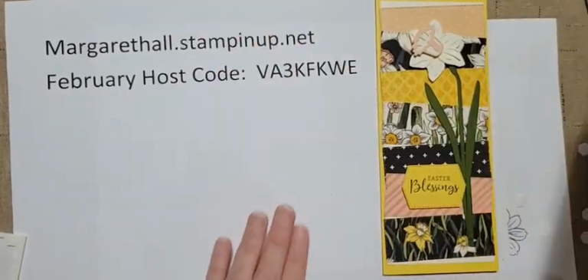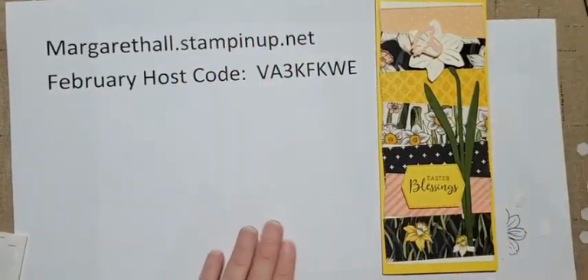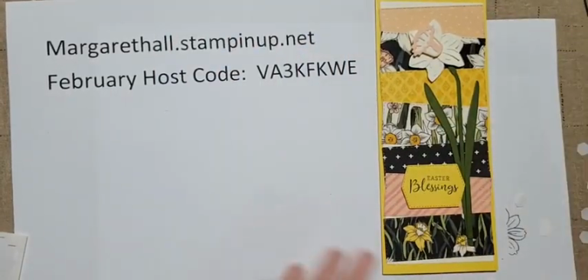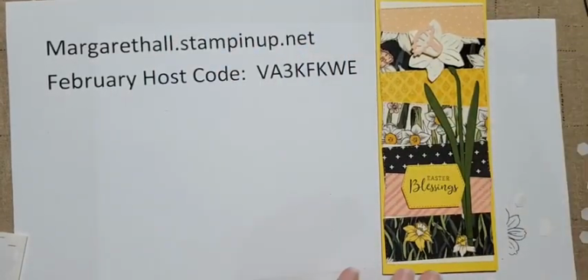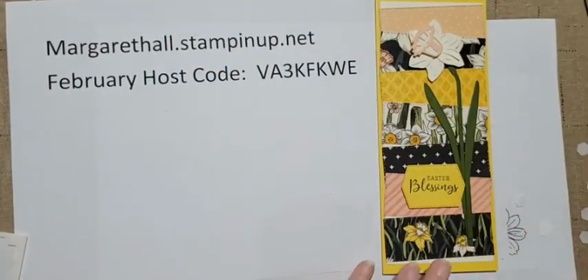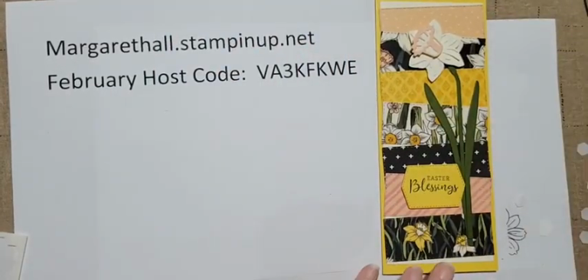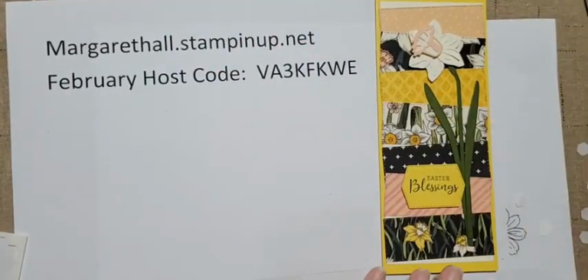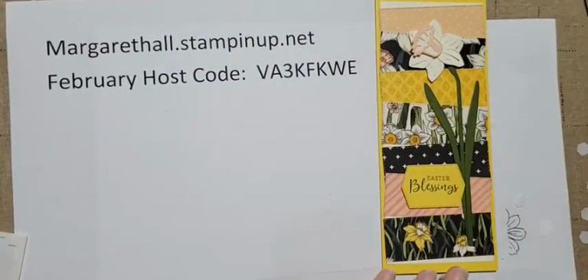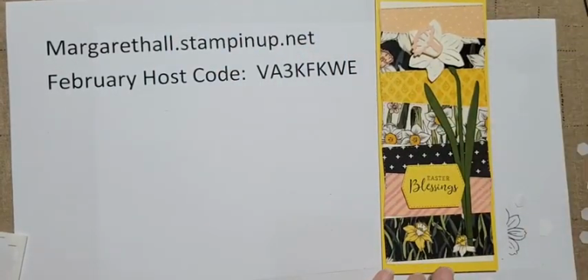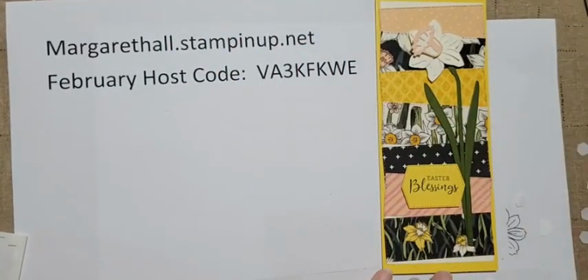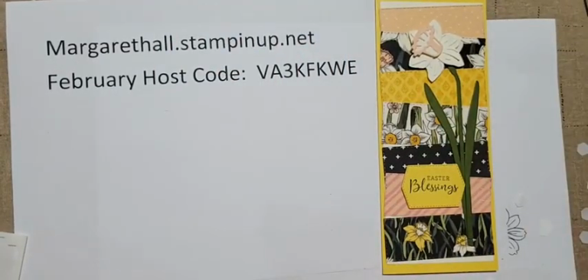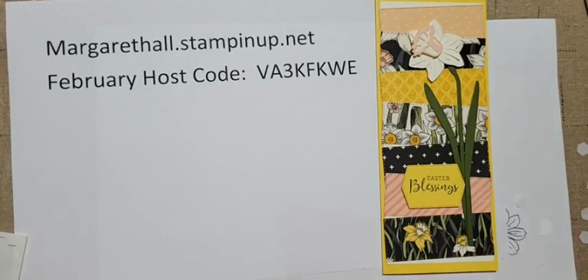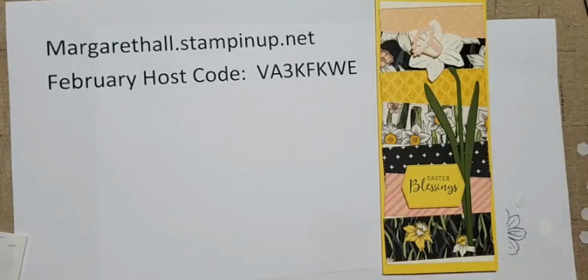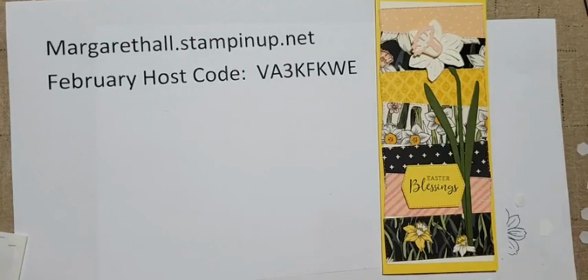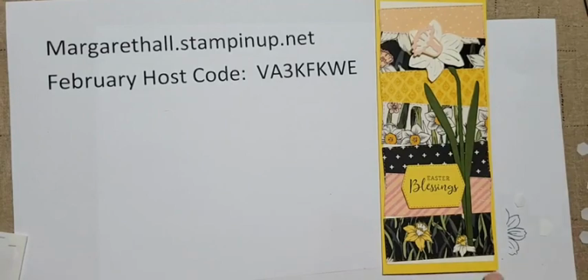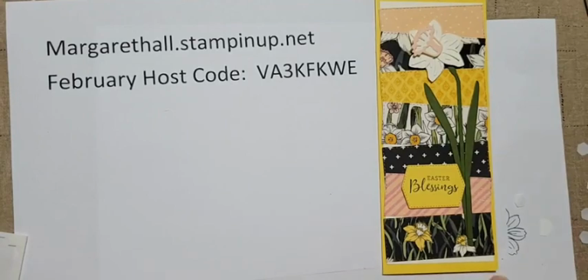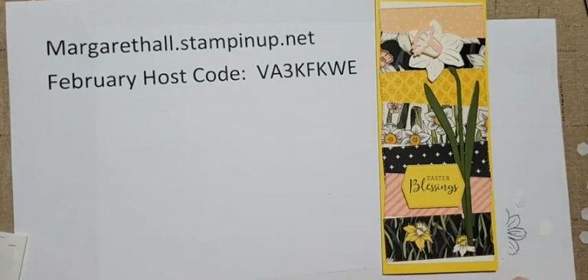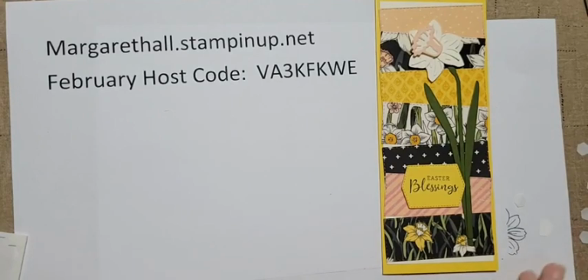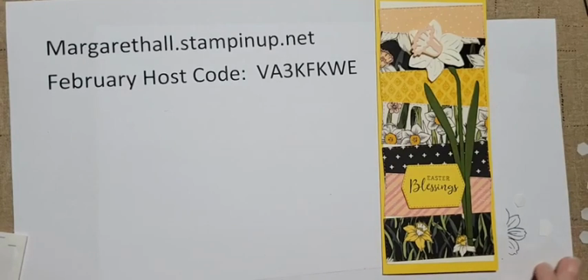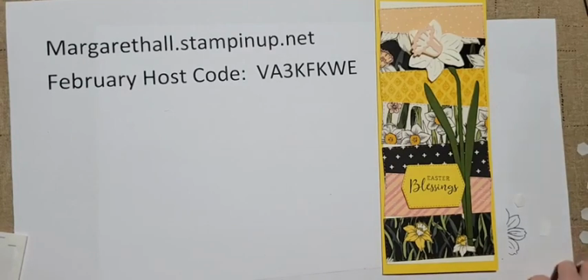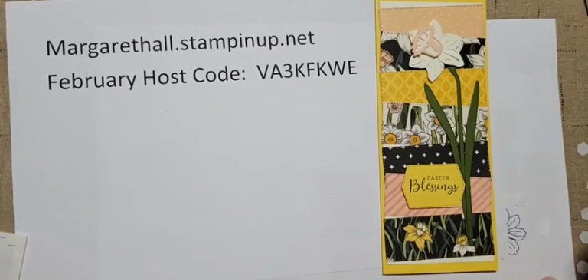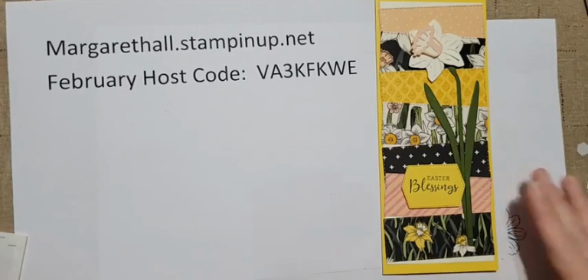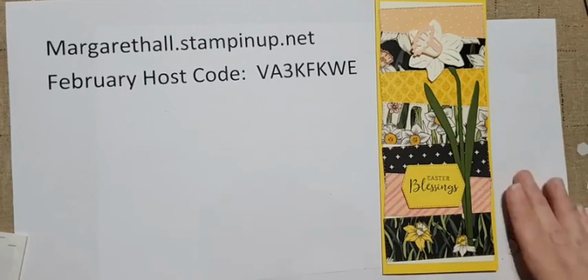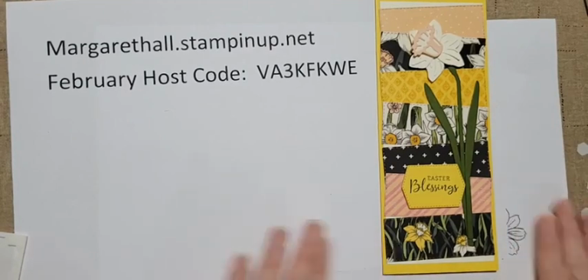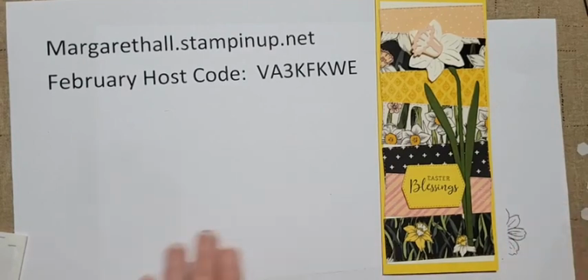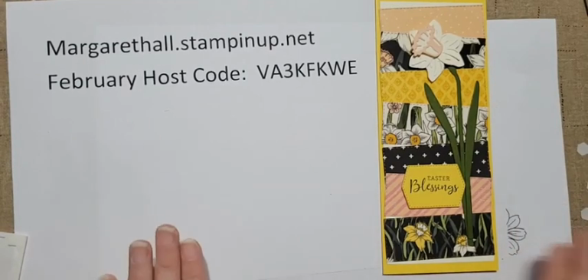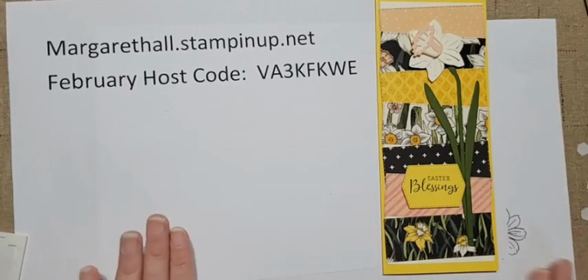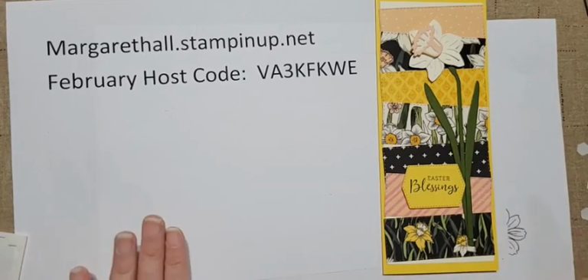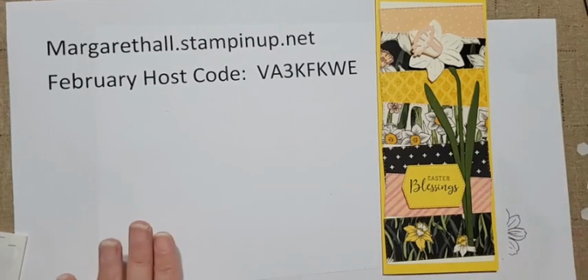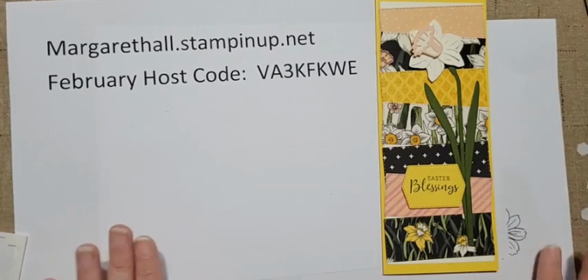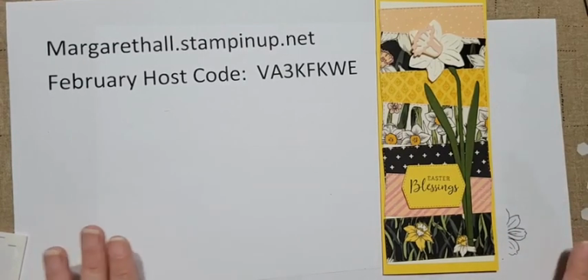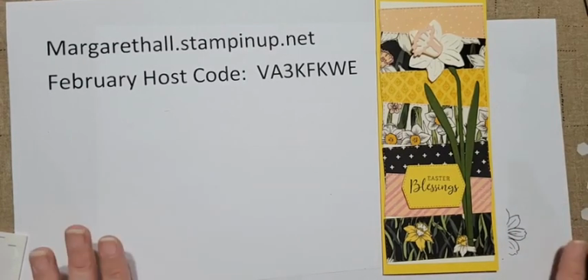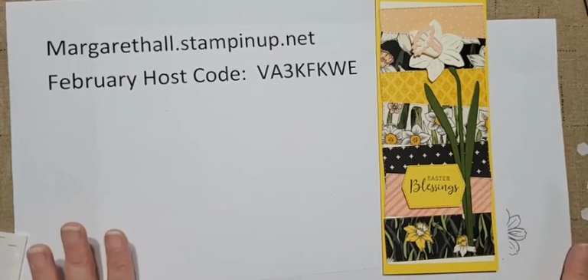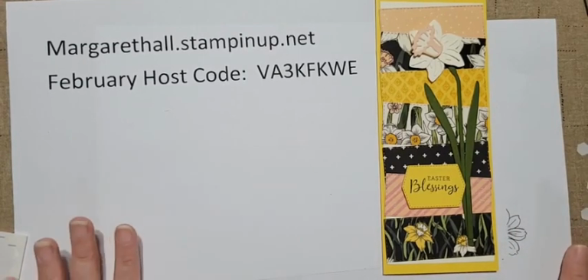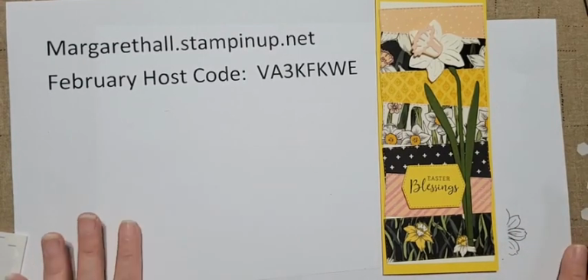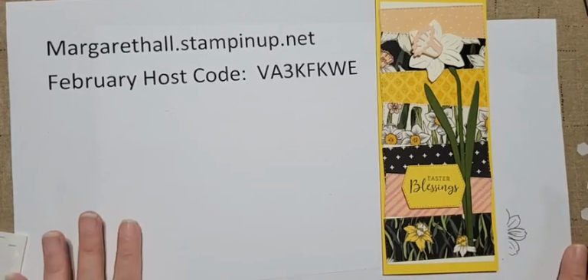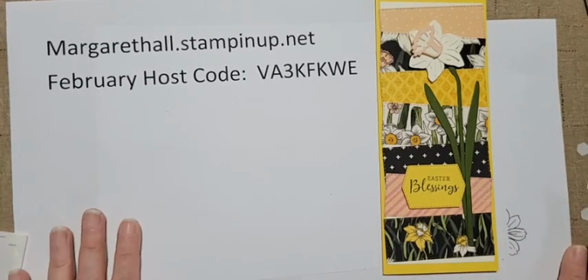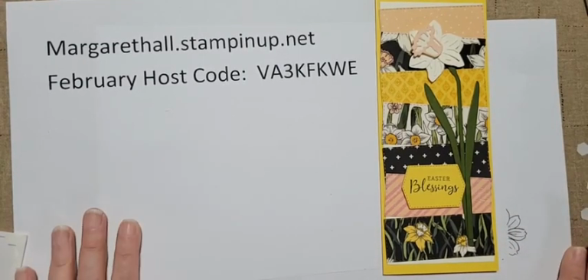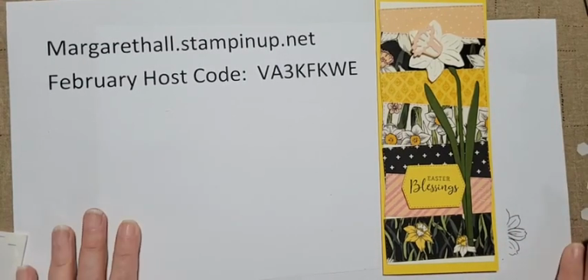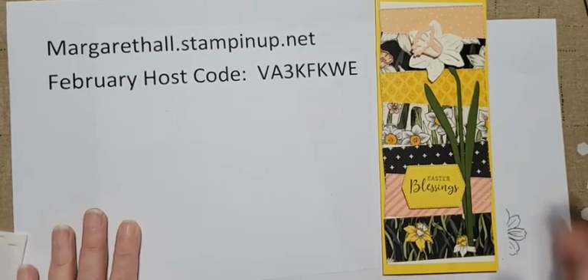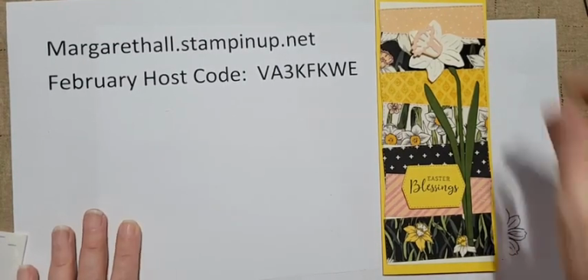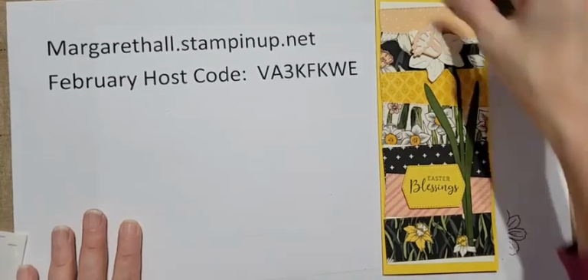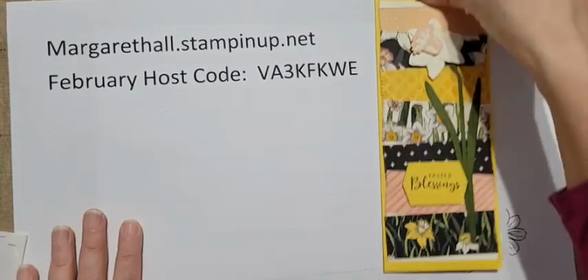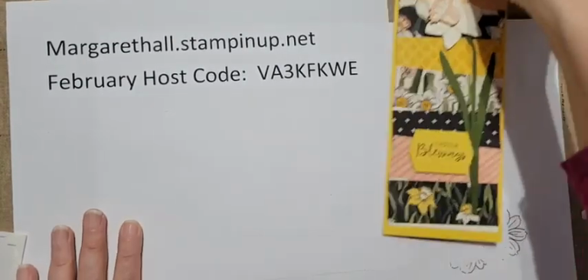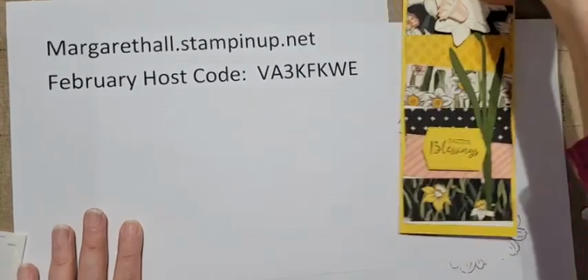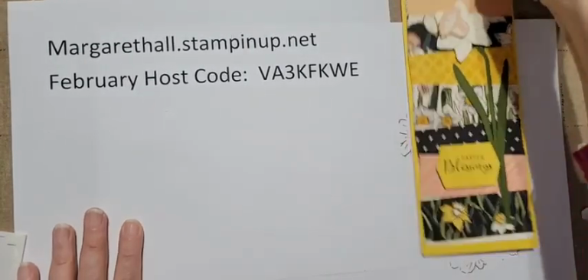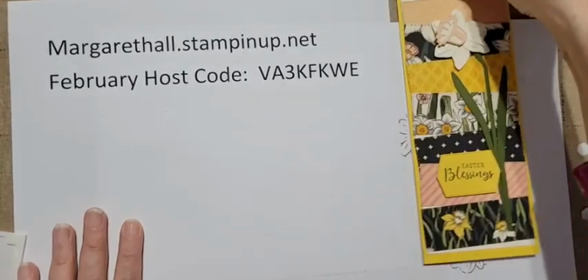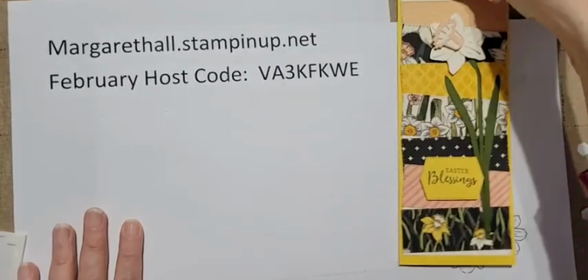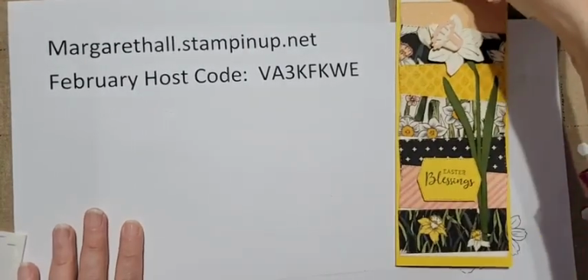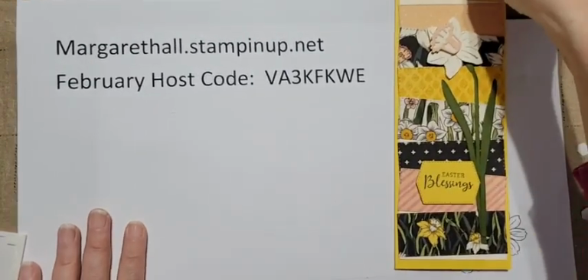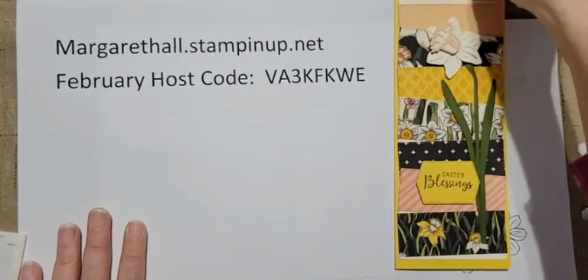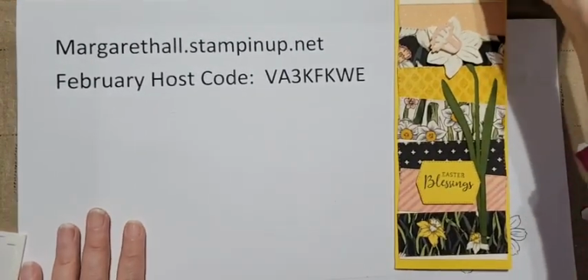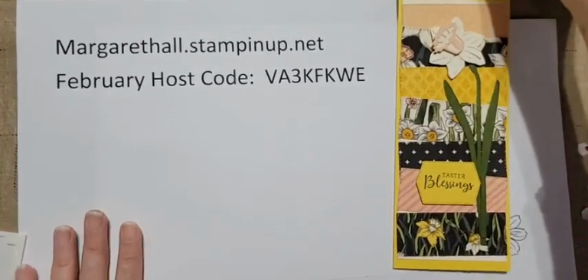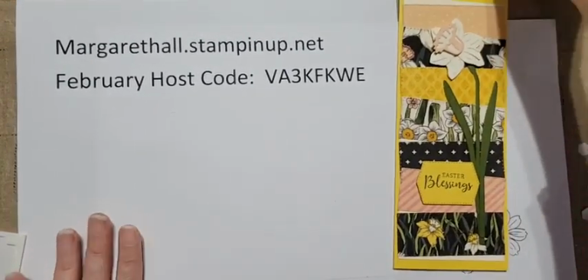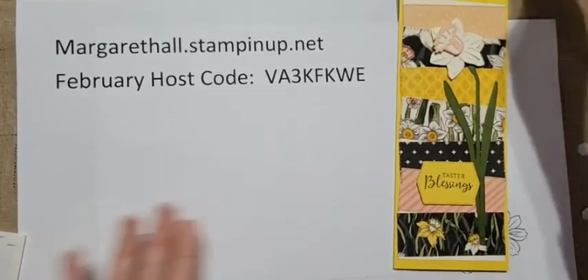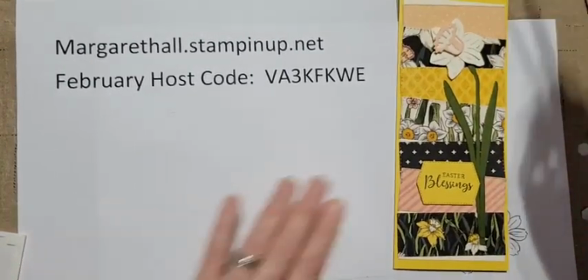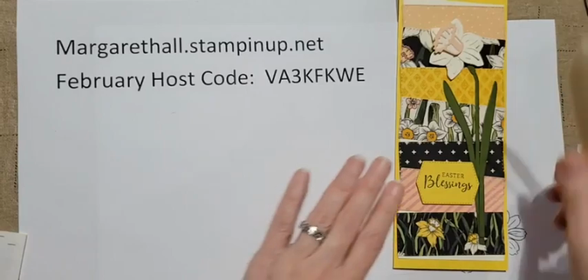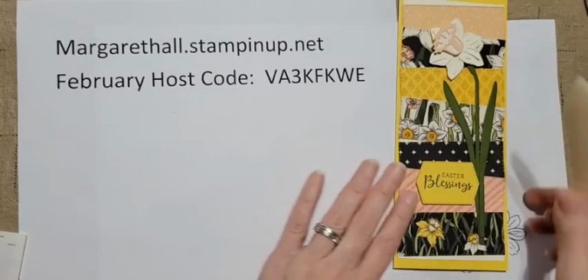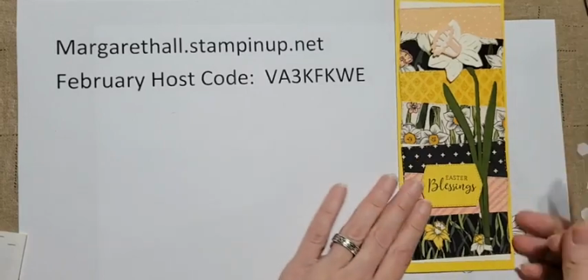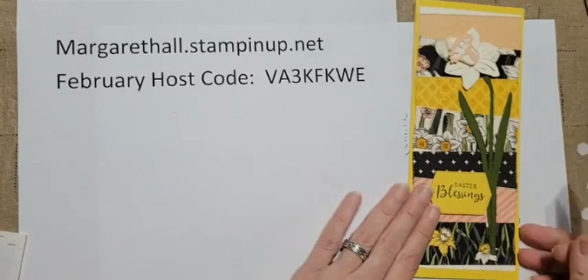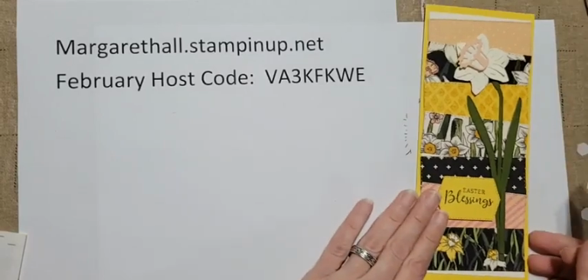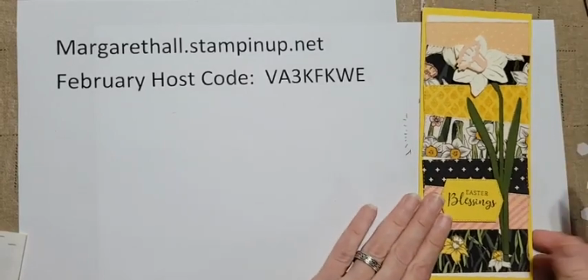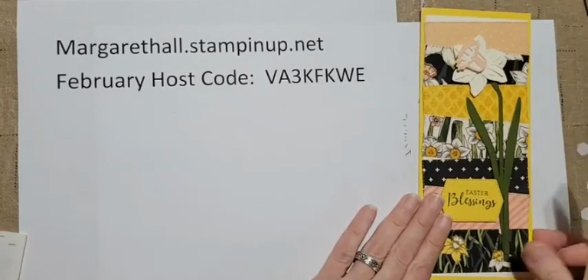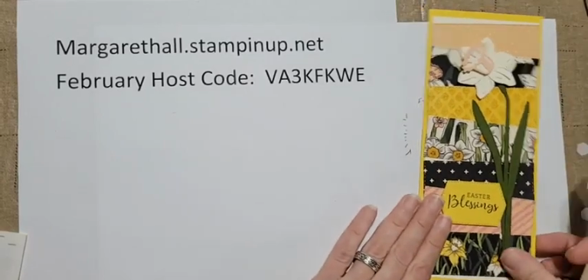That is our third card for February! I hope you loved all these cards as much as I do.